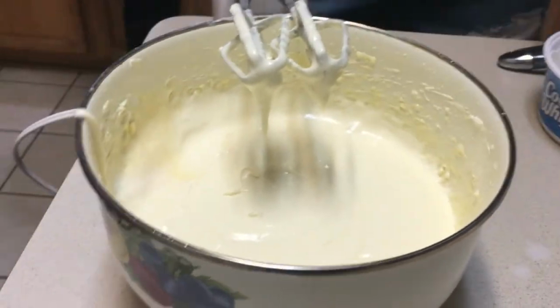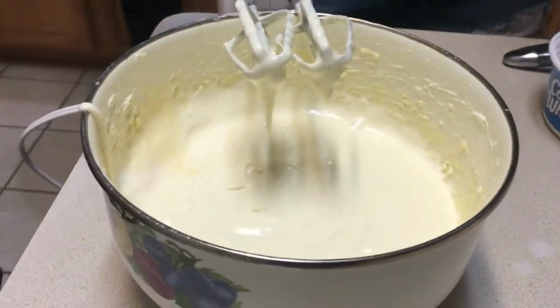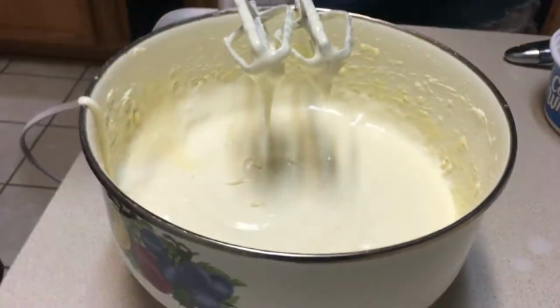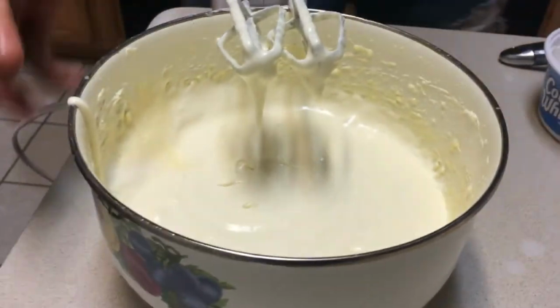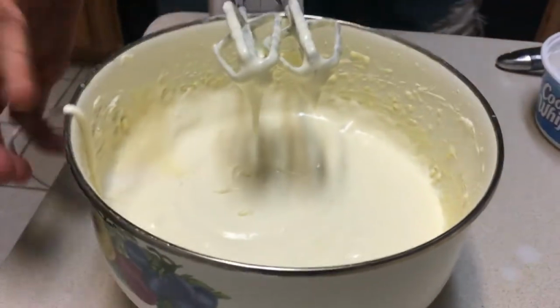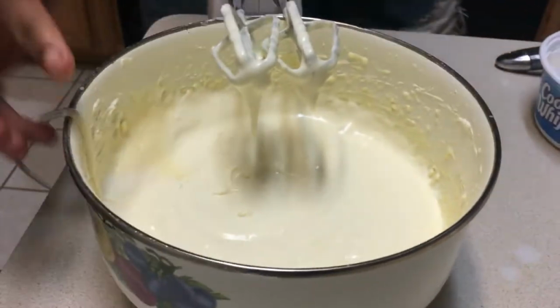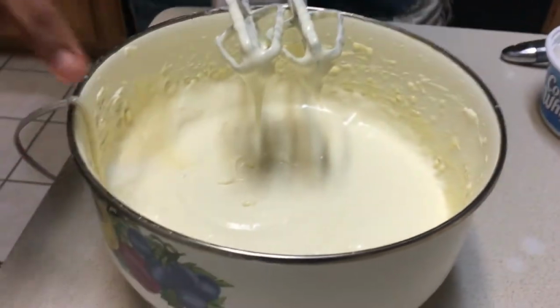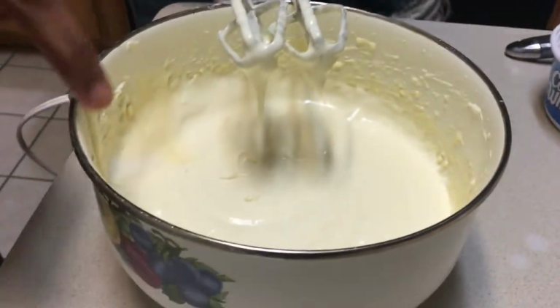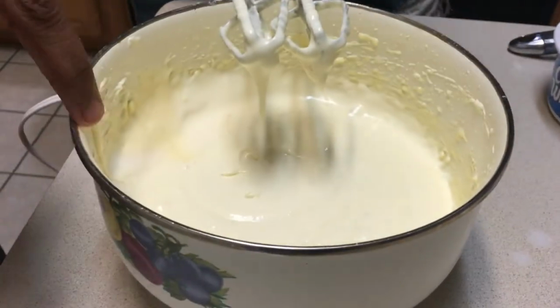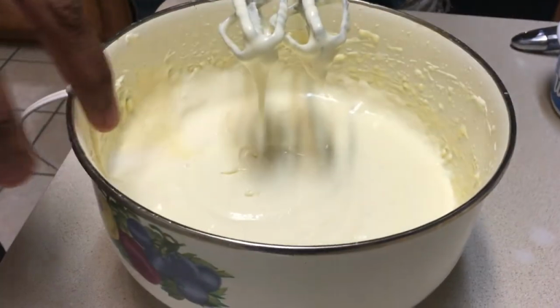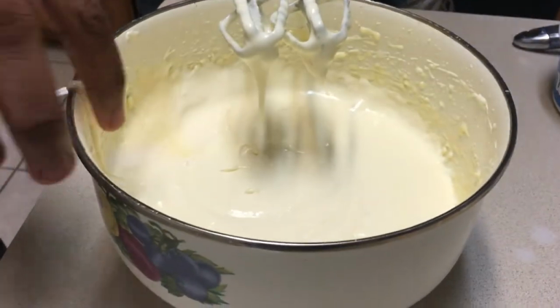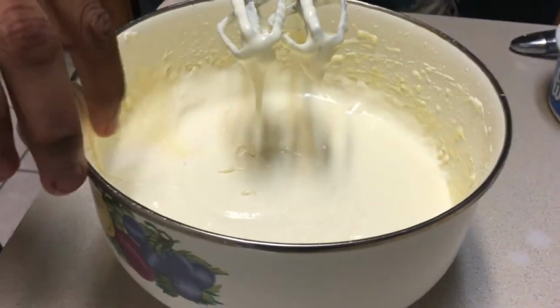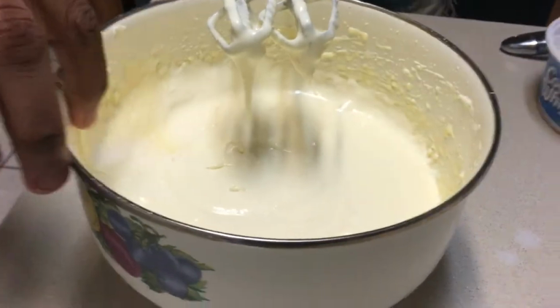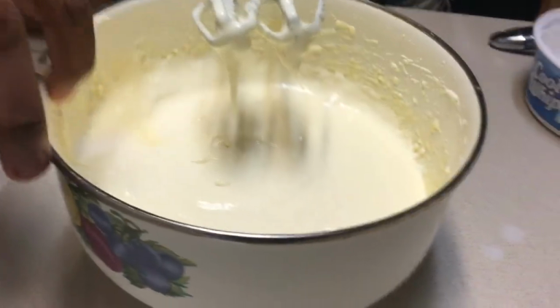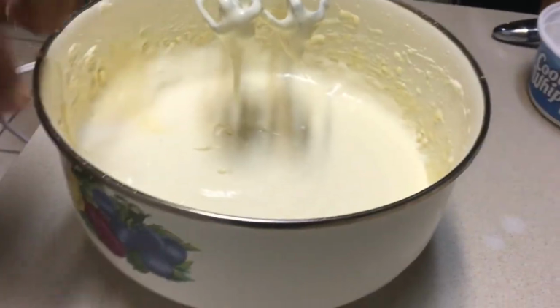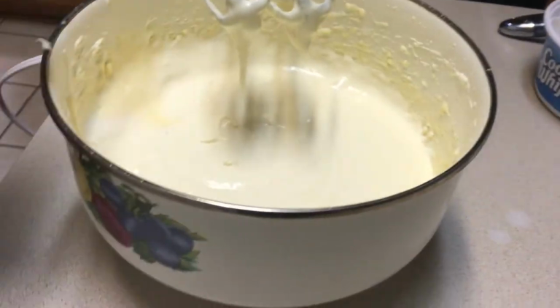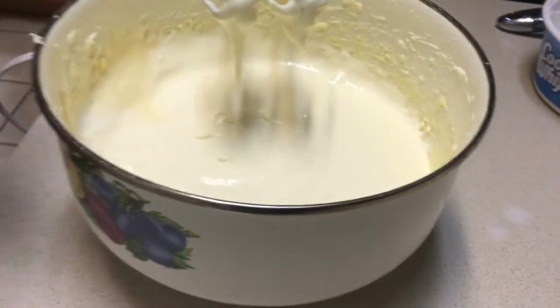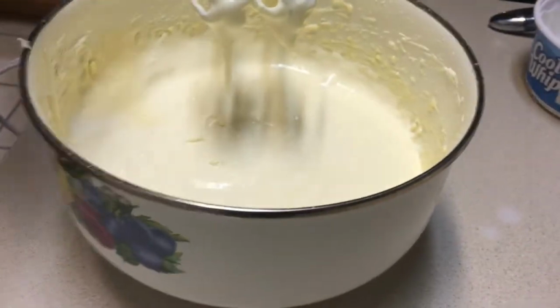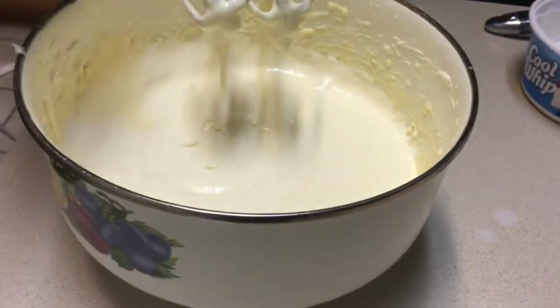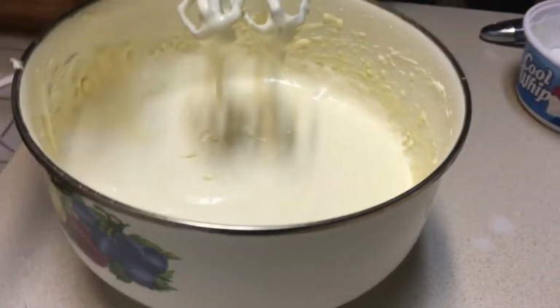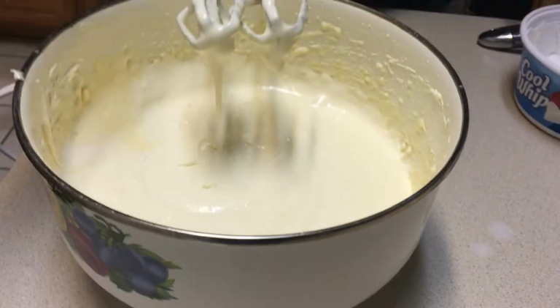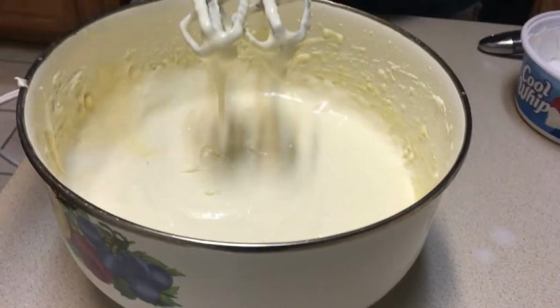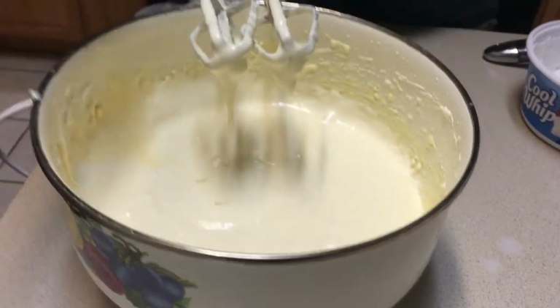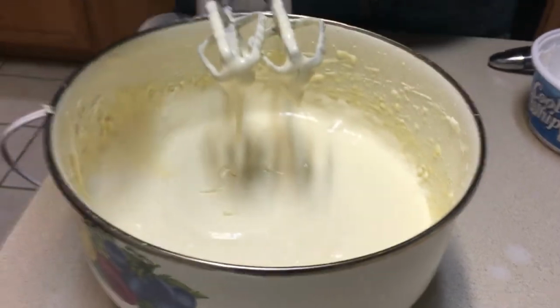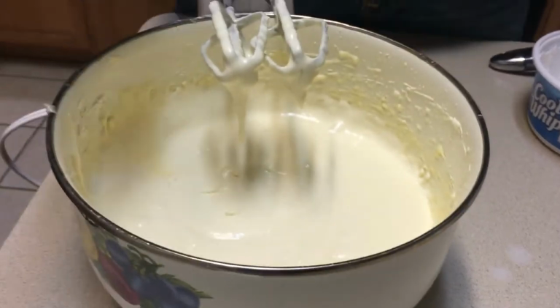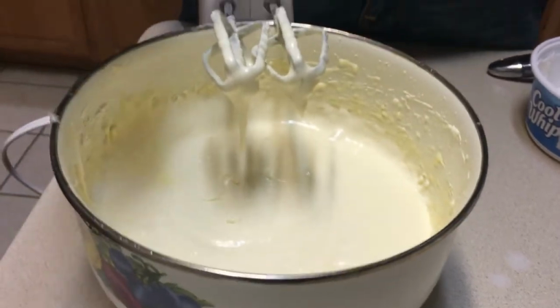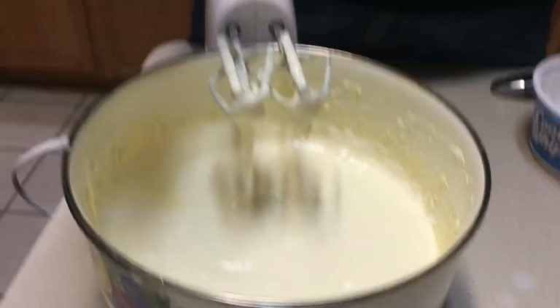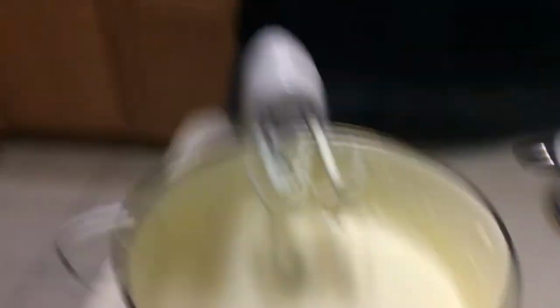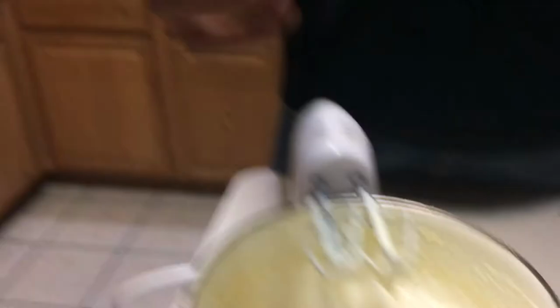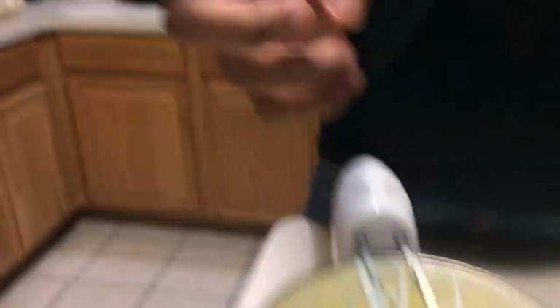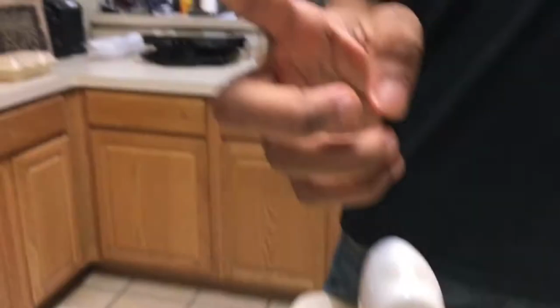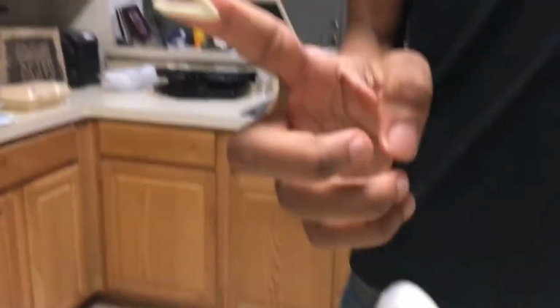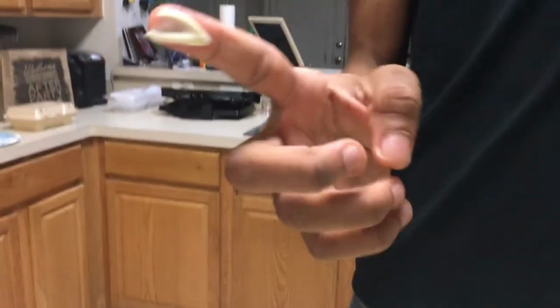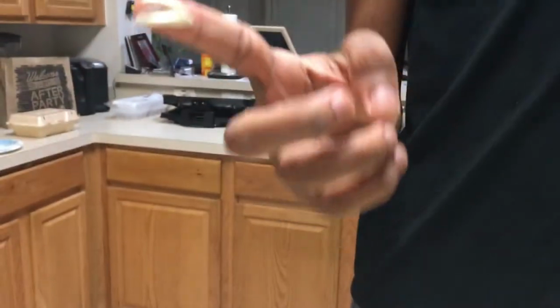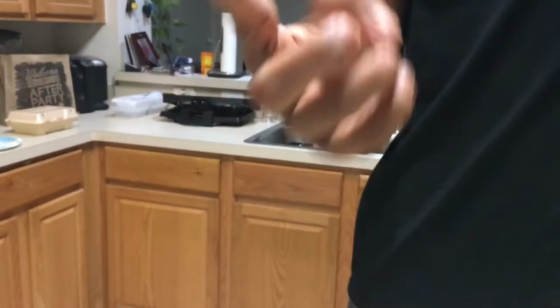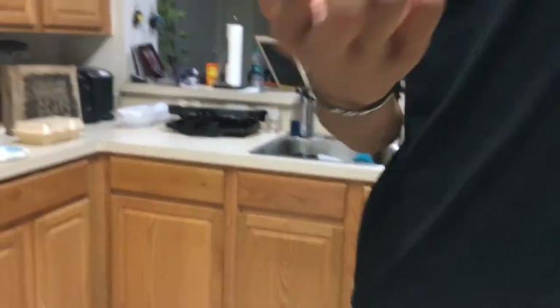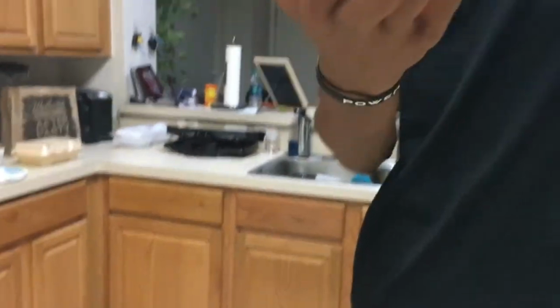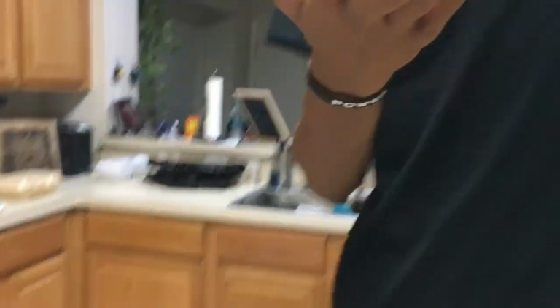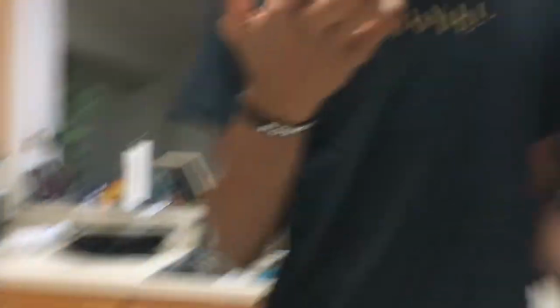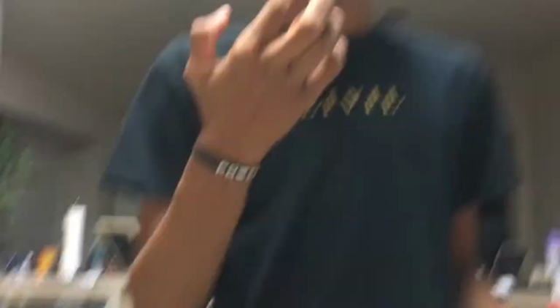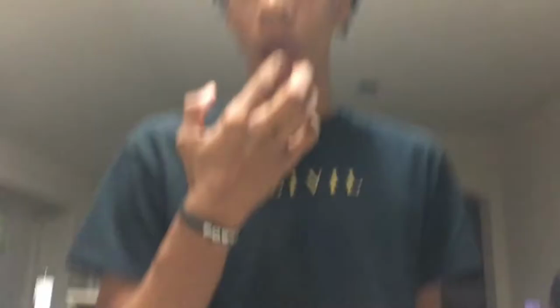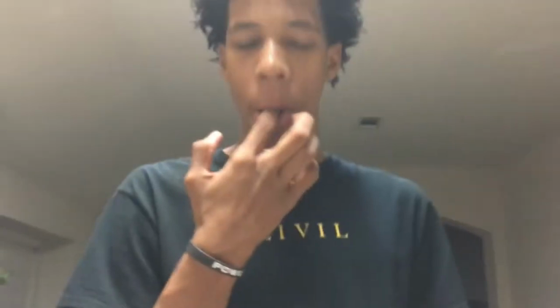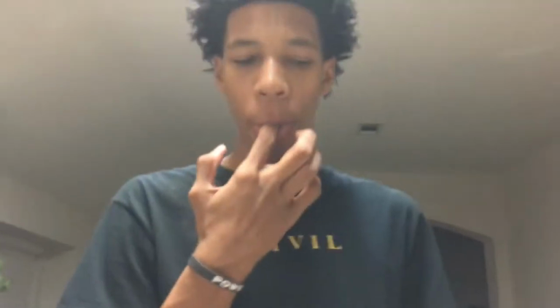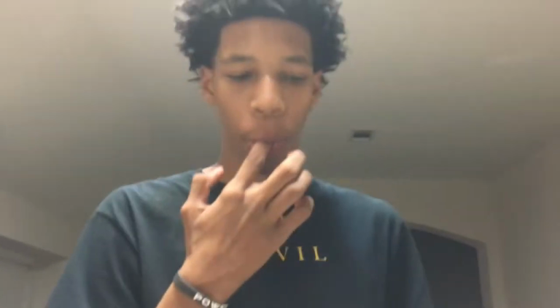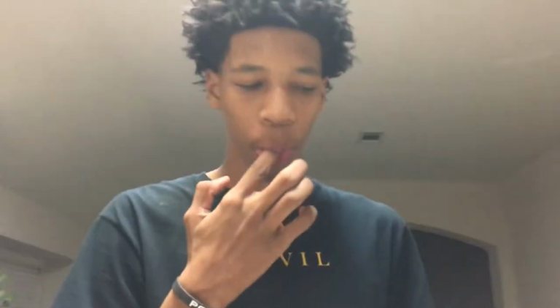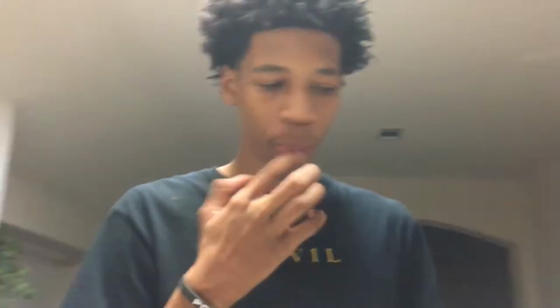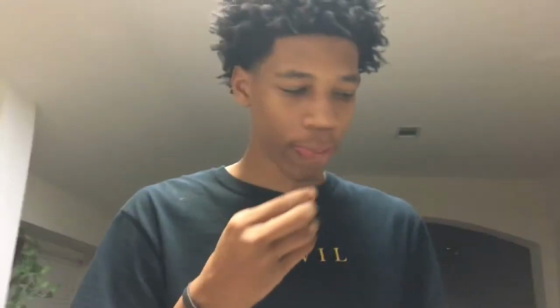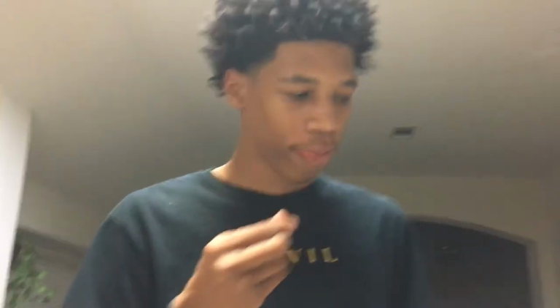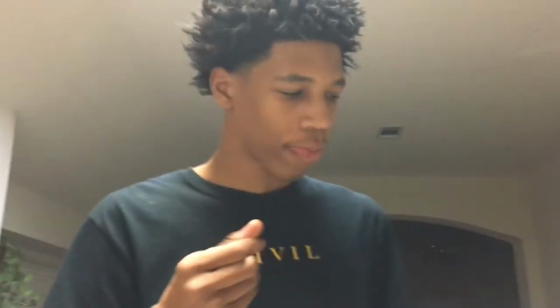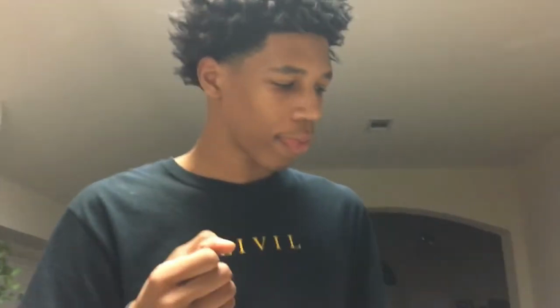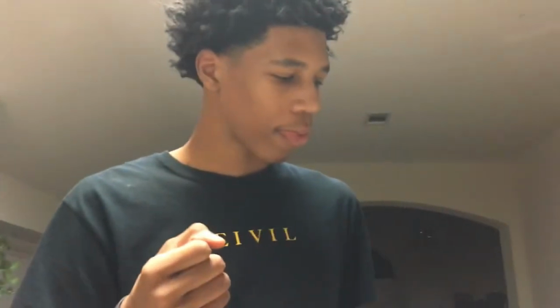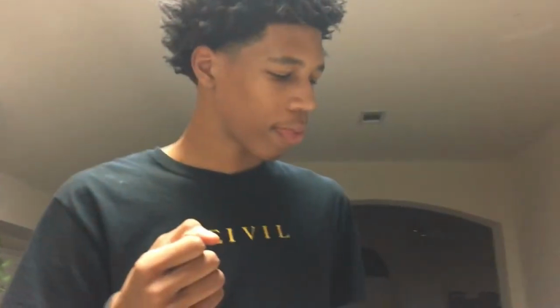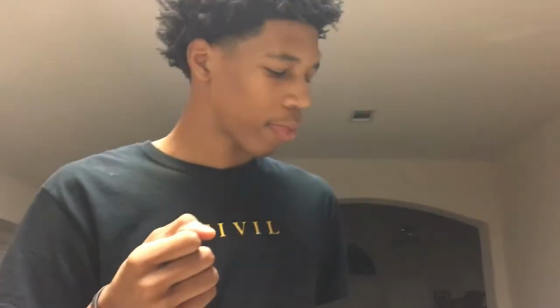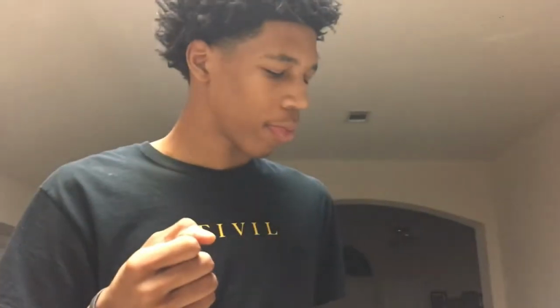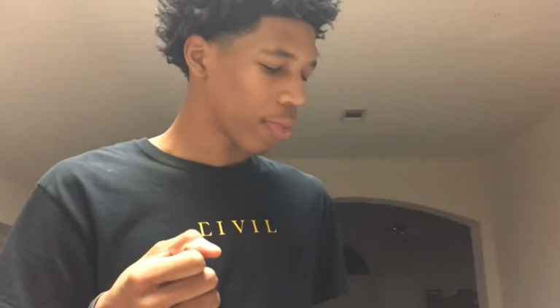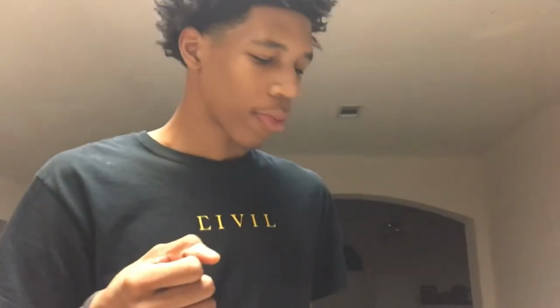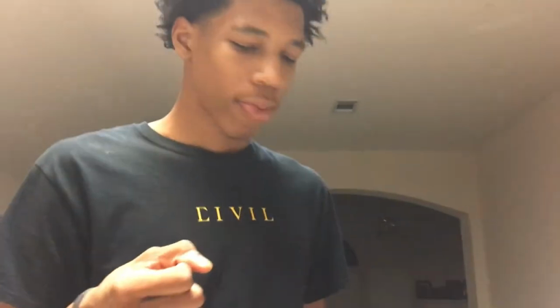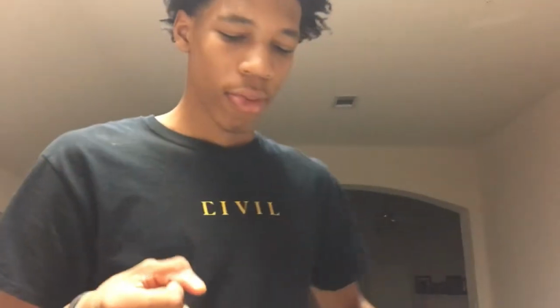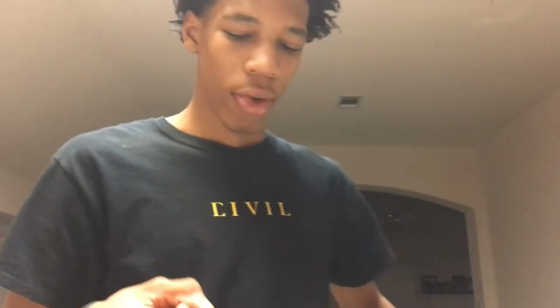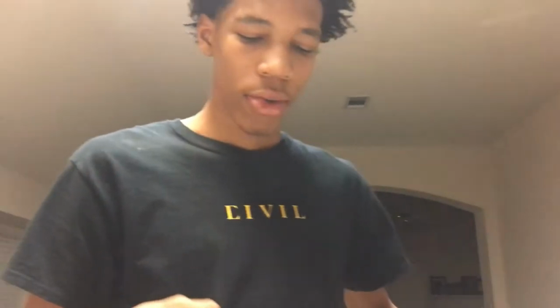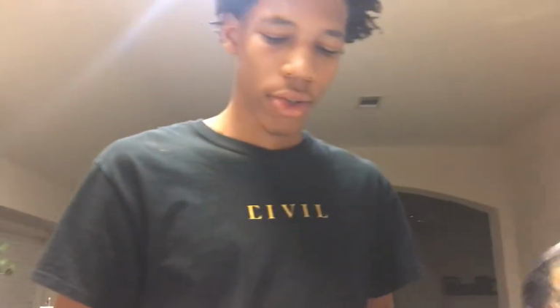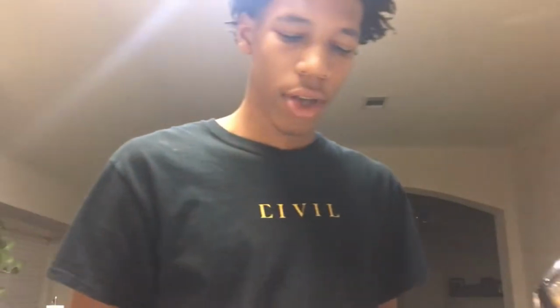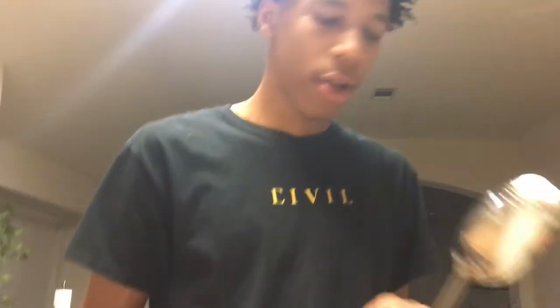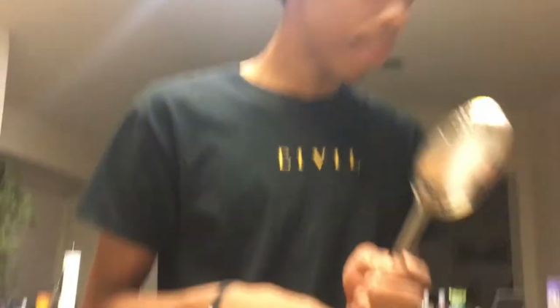We'll take a little piece of this out and taste it. It's good.